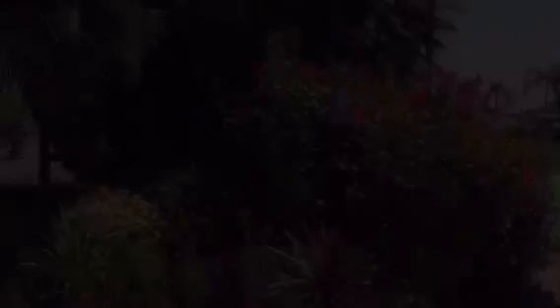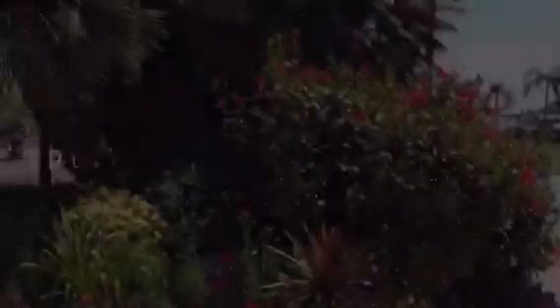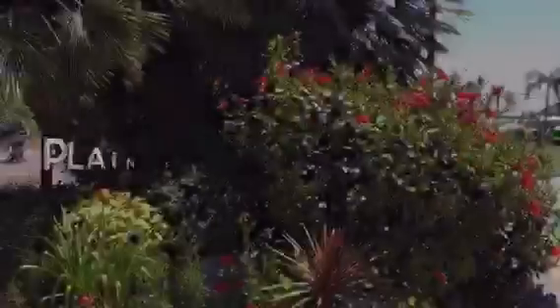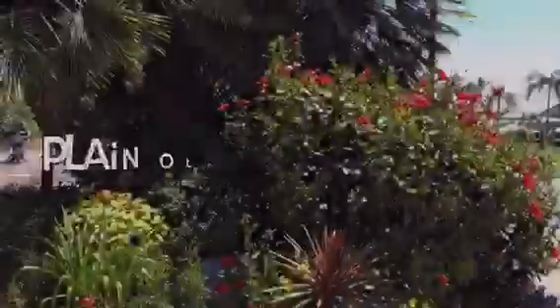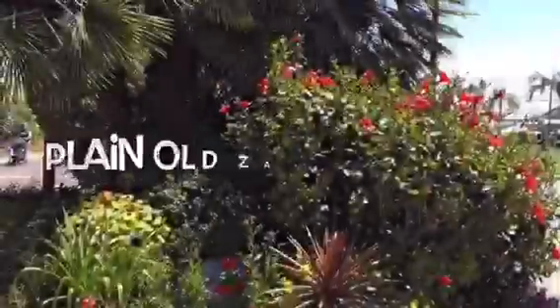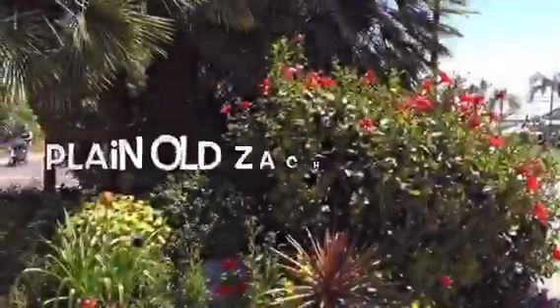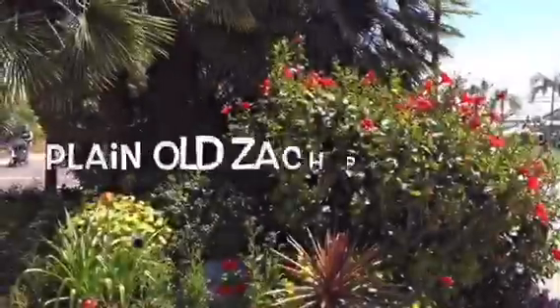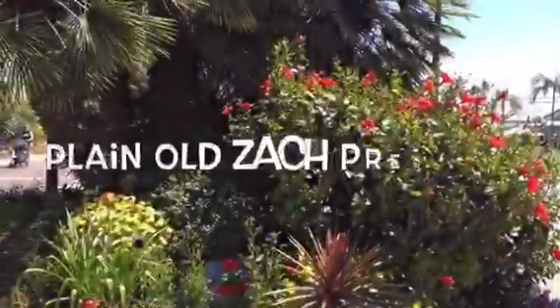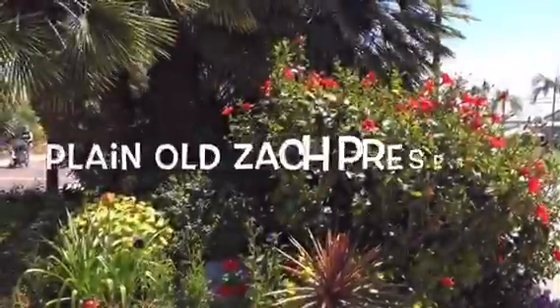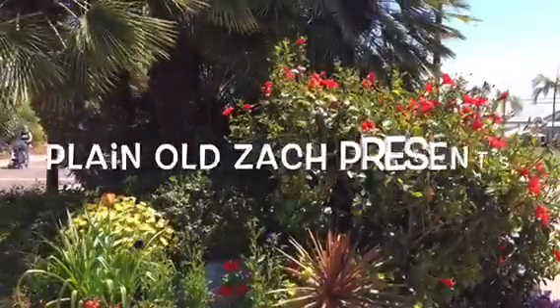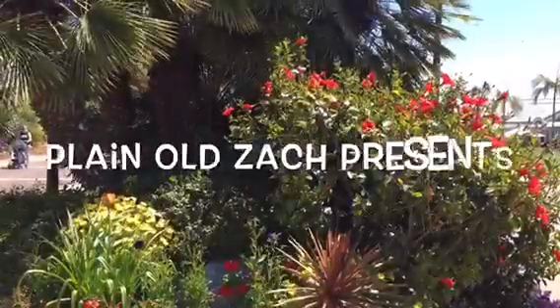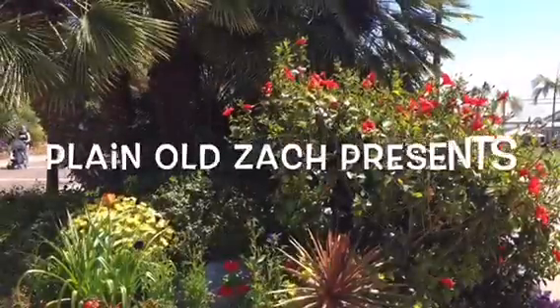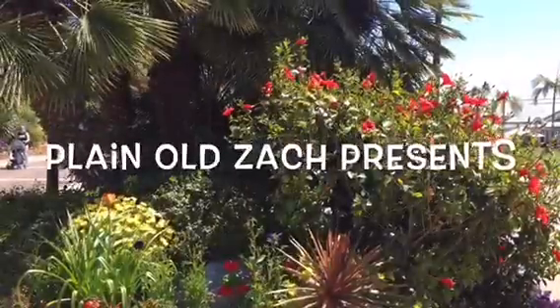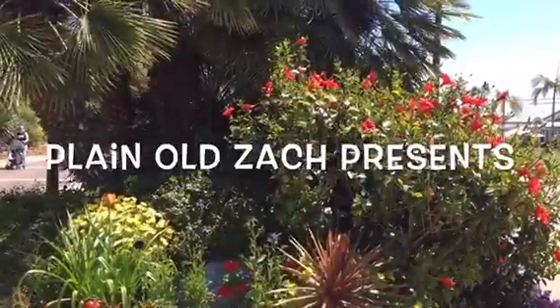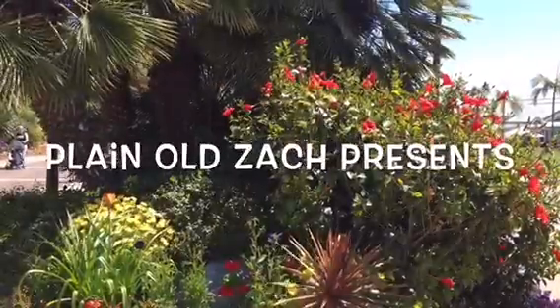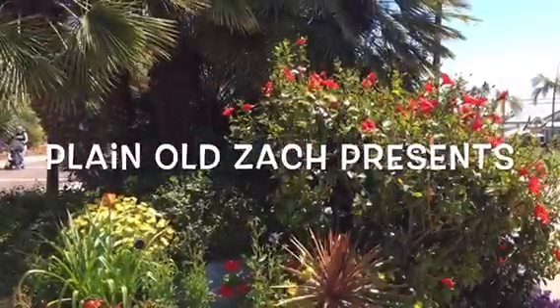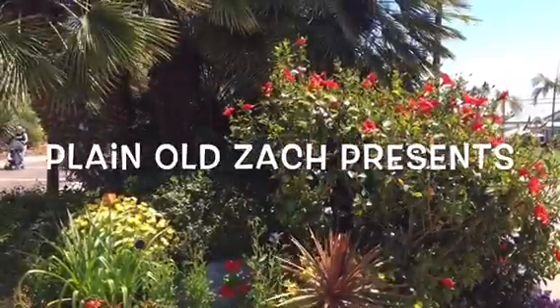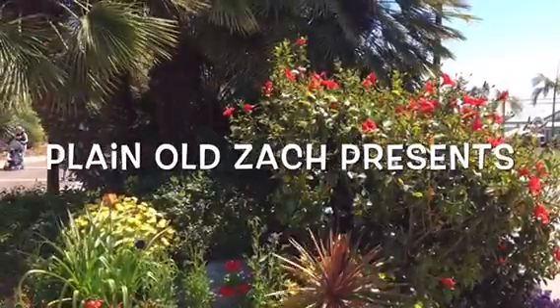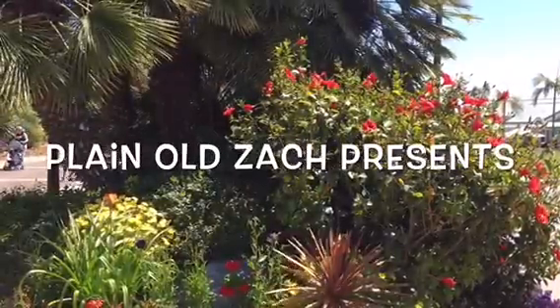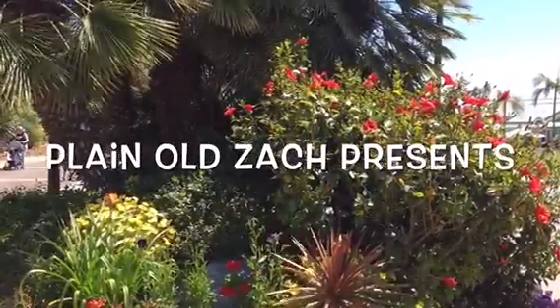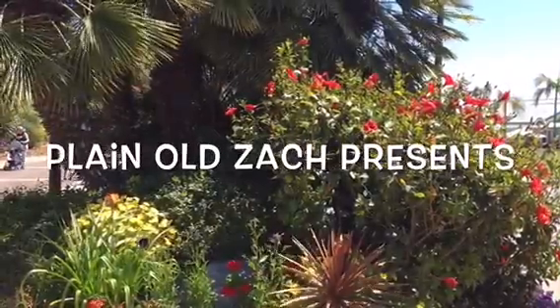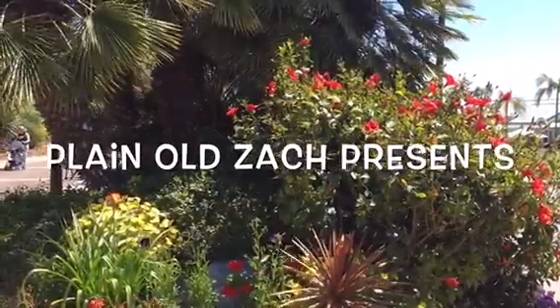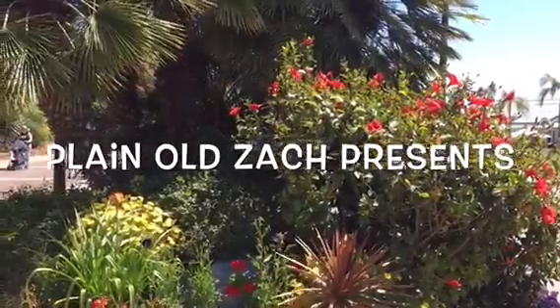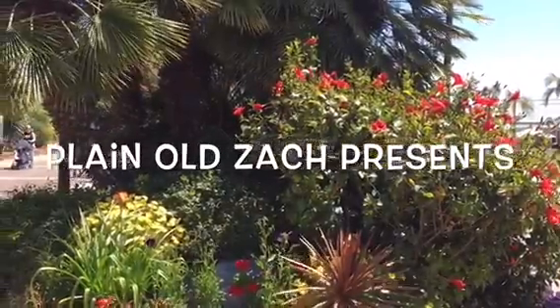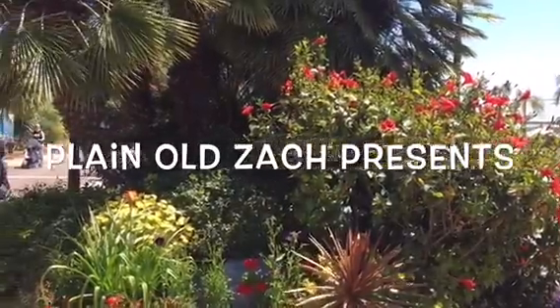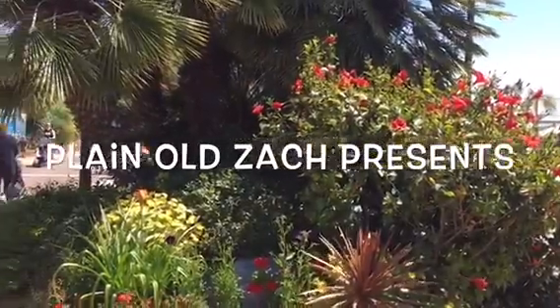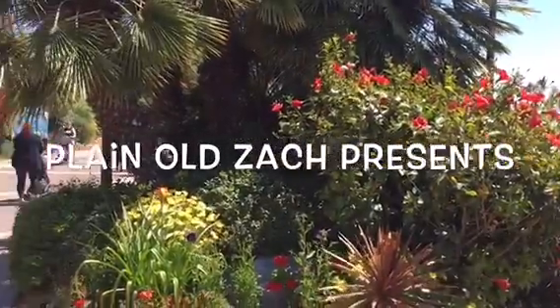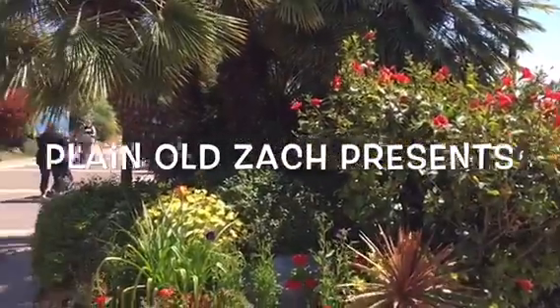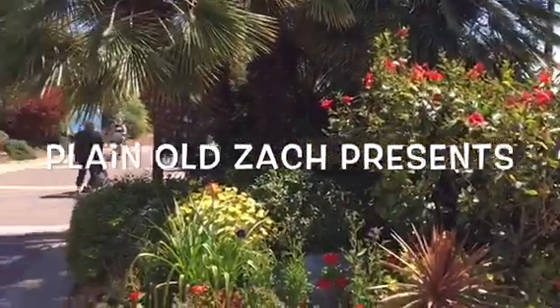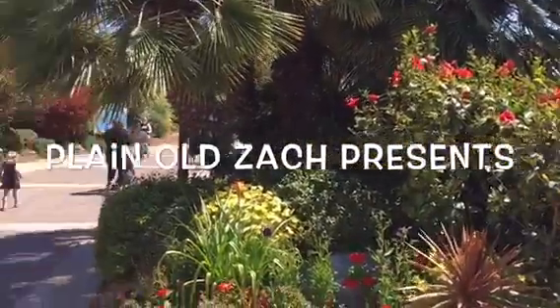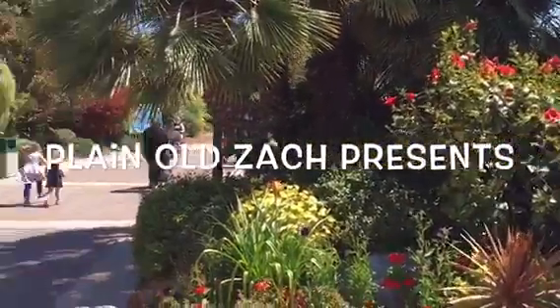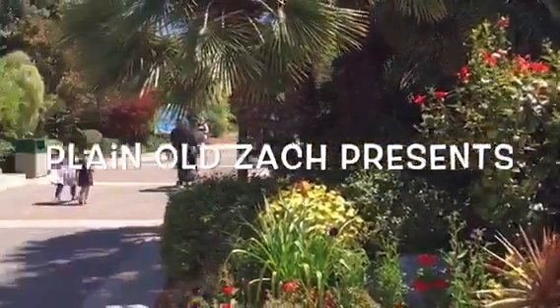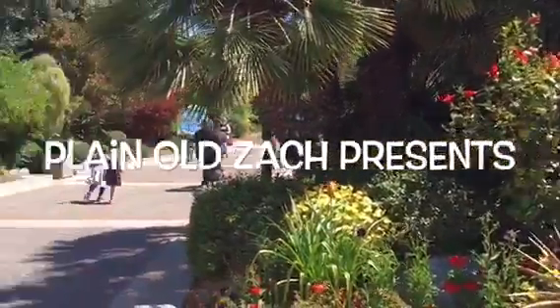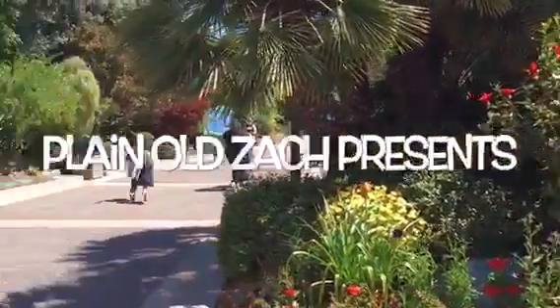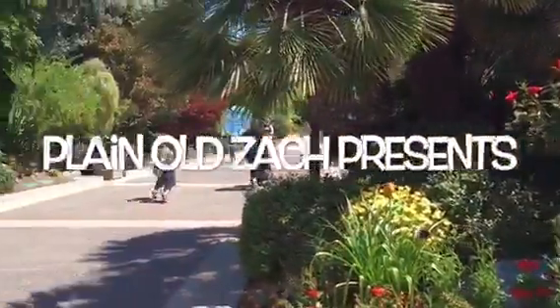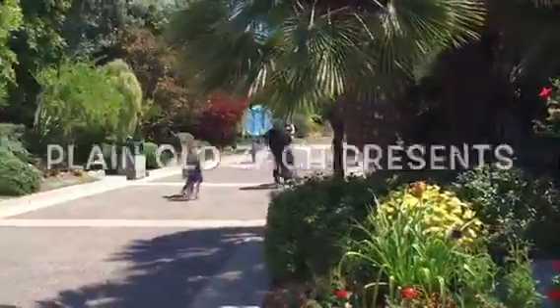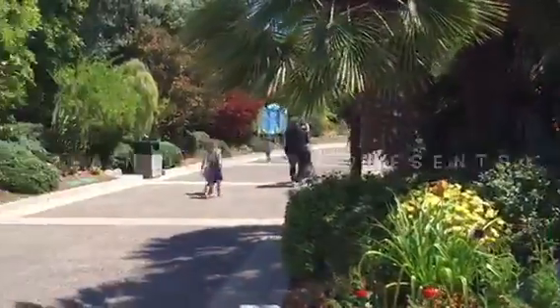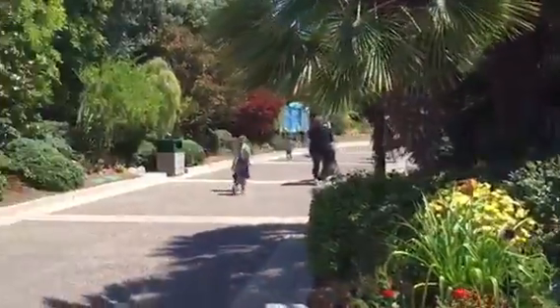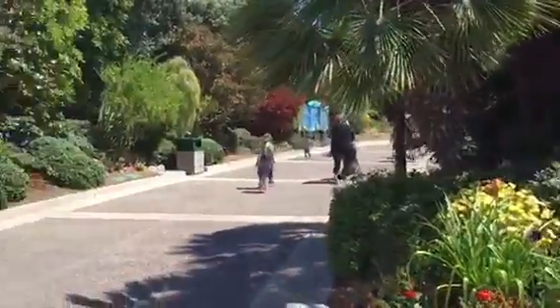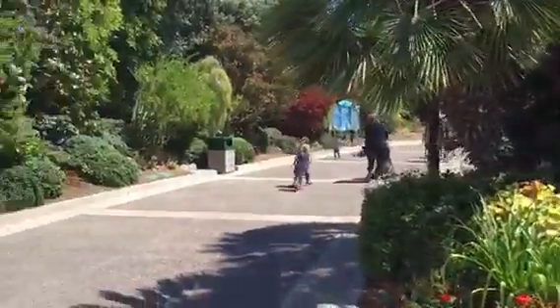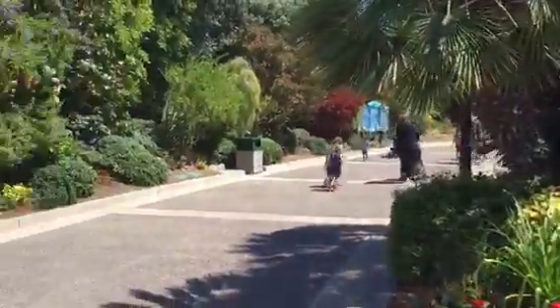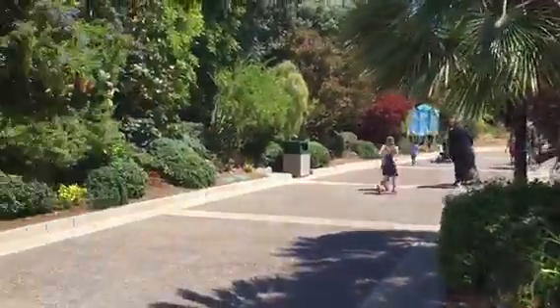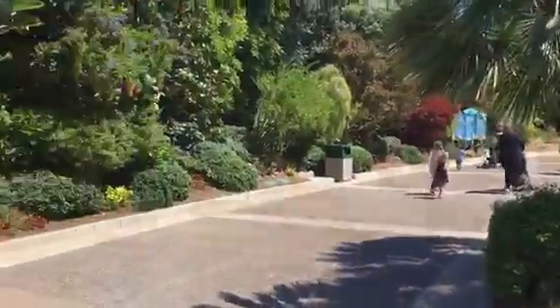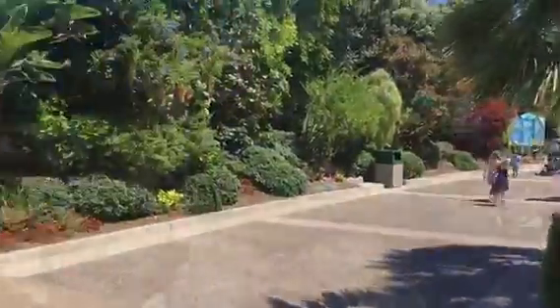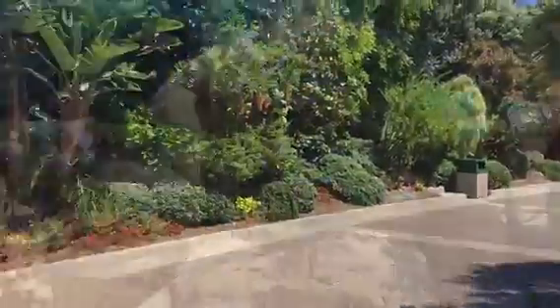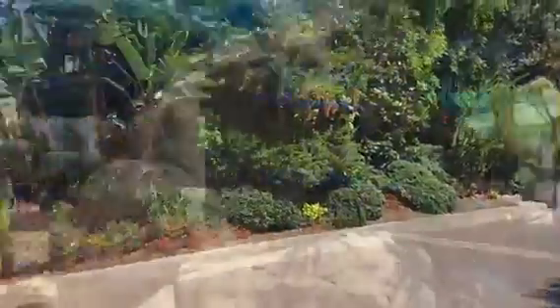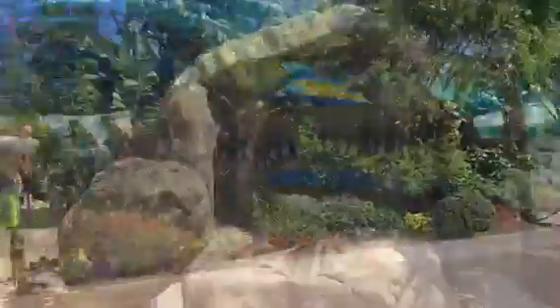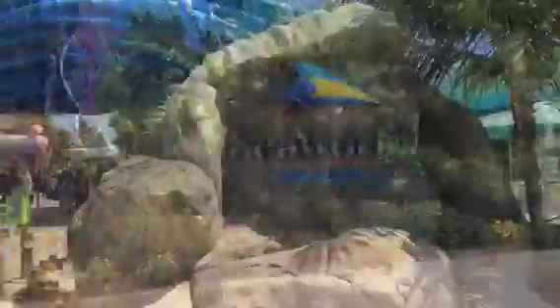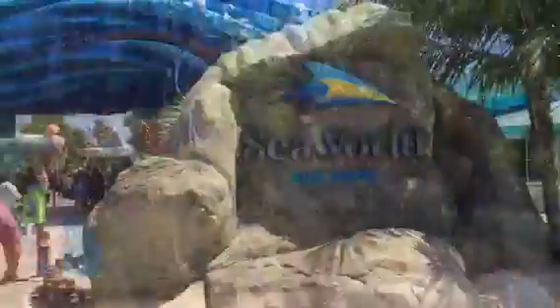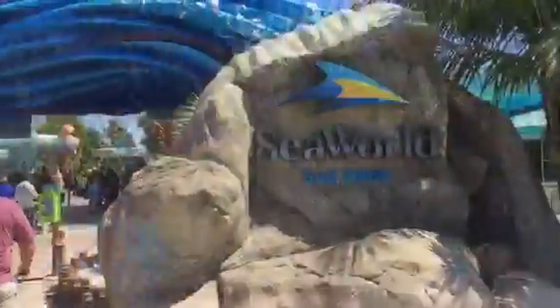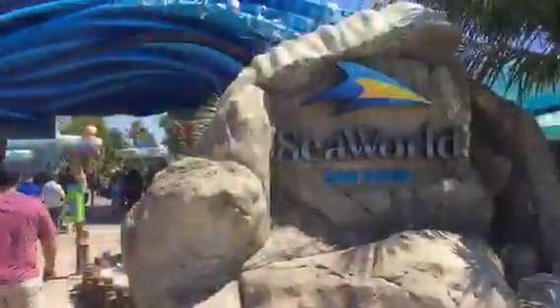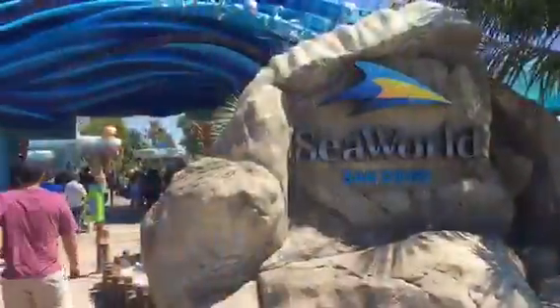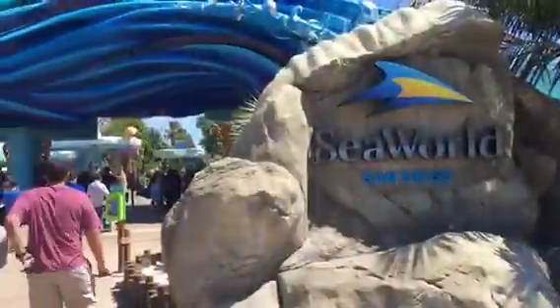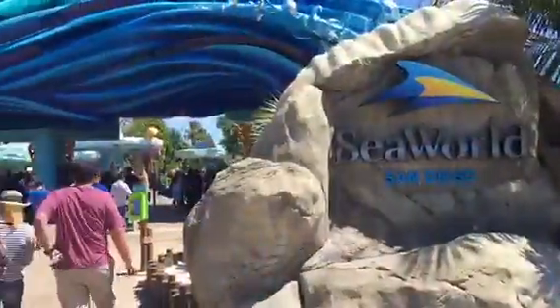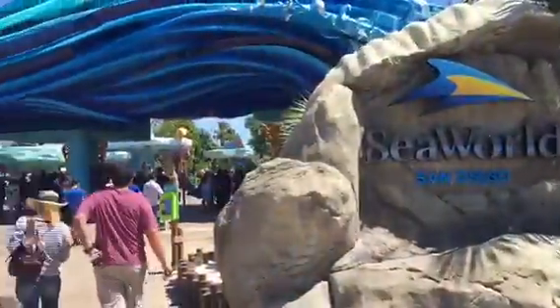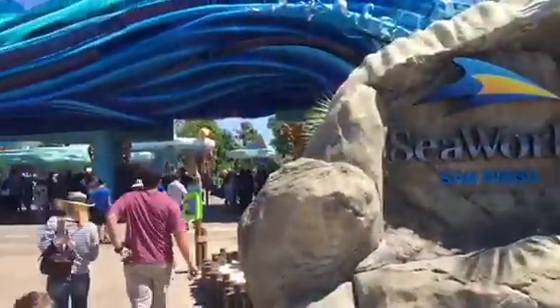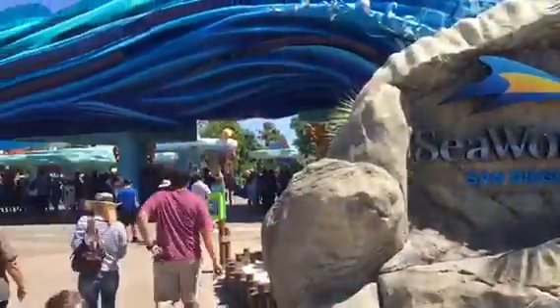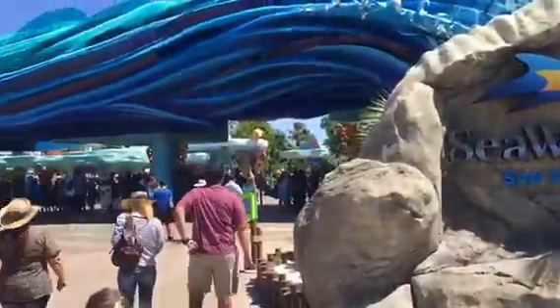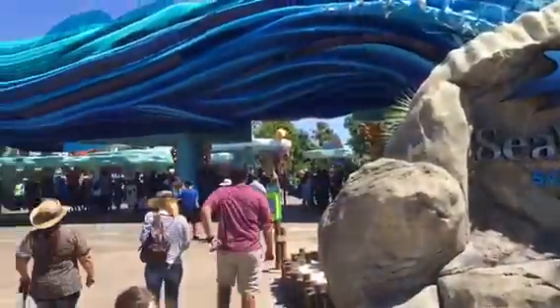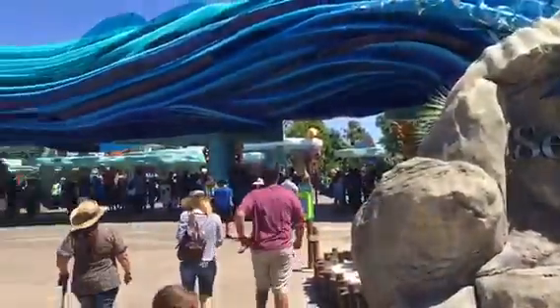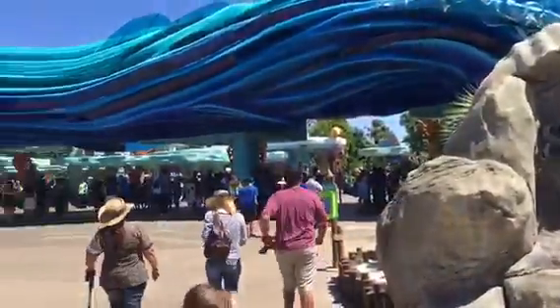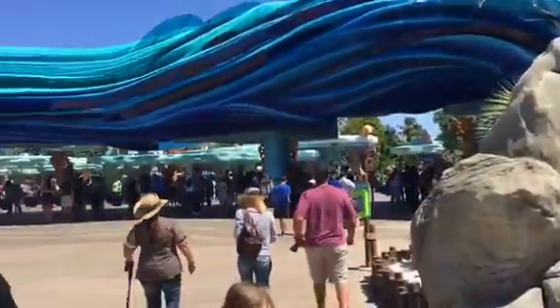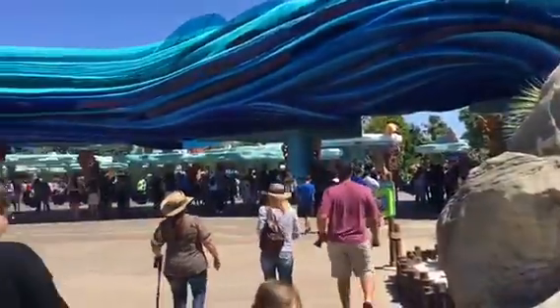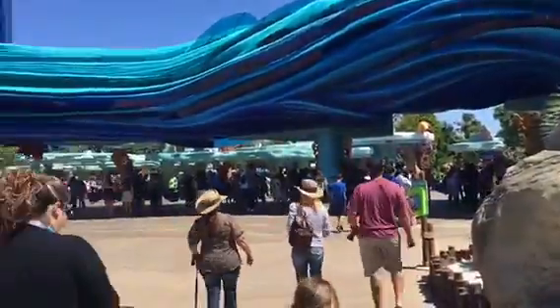Plain Old Zach presents a day out with my kids and family. Today we're here at SeaWorld San Diego.